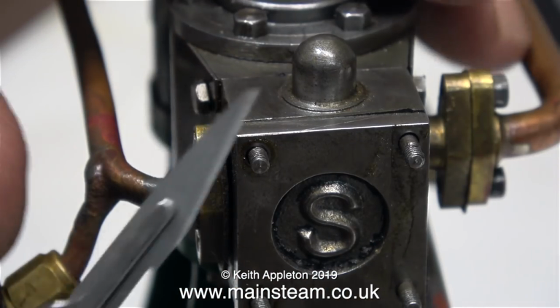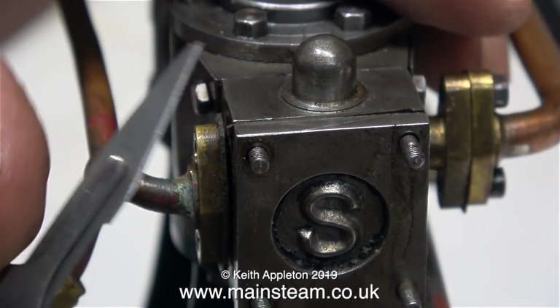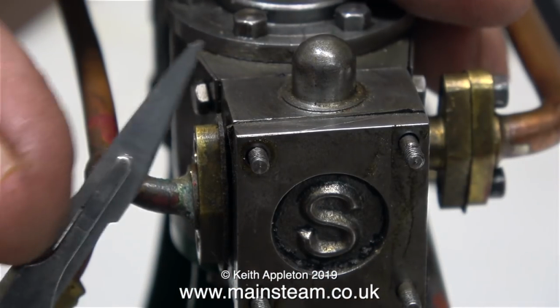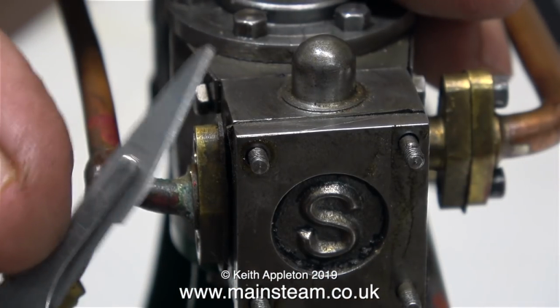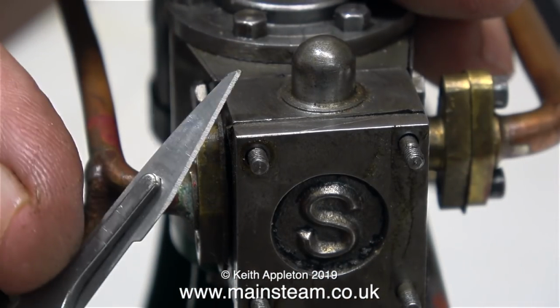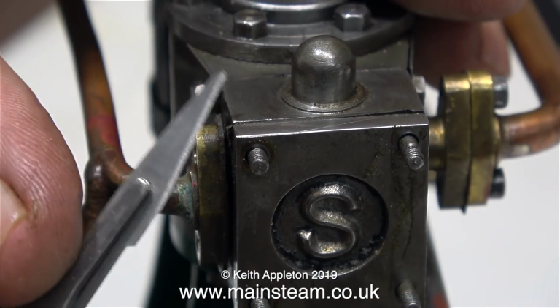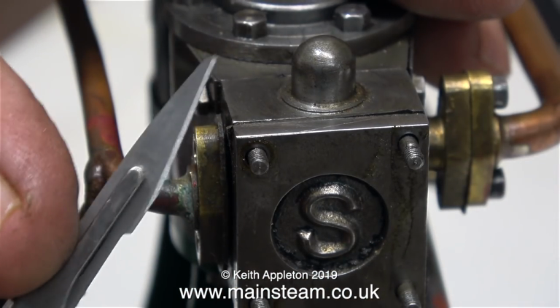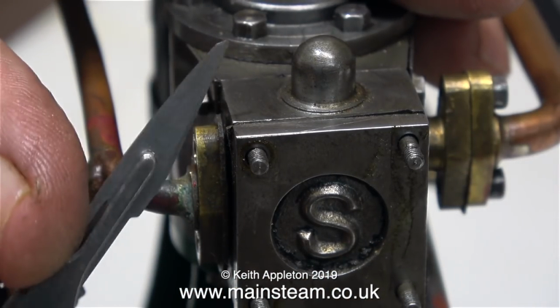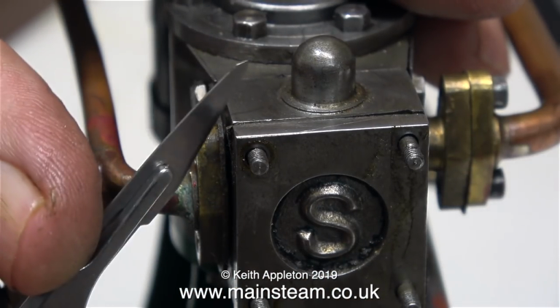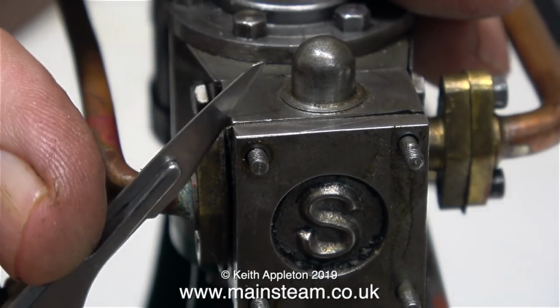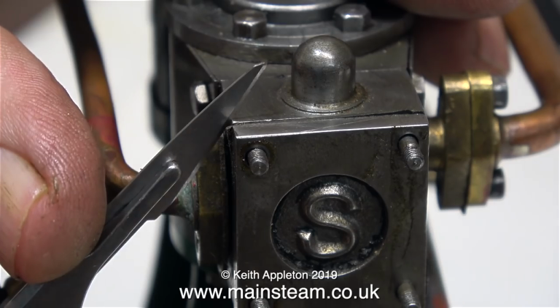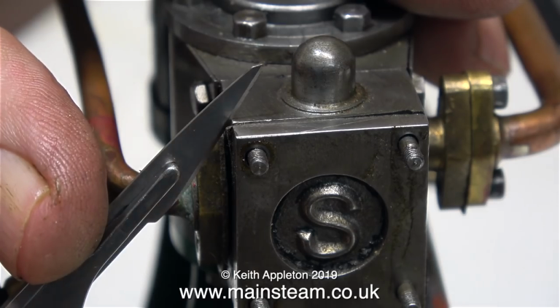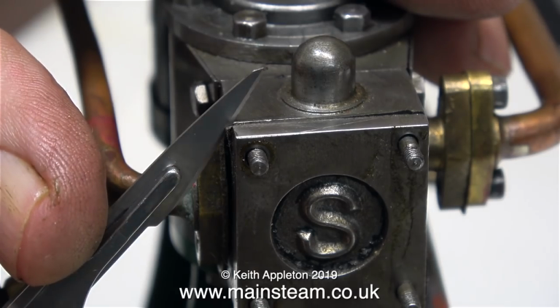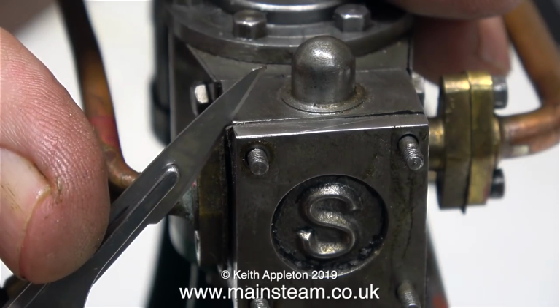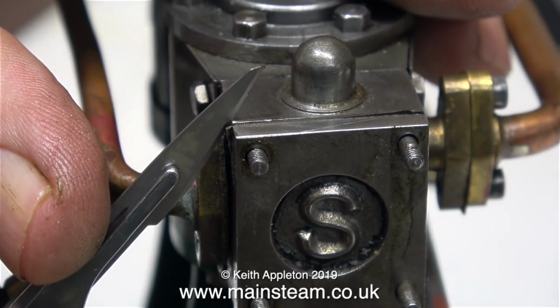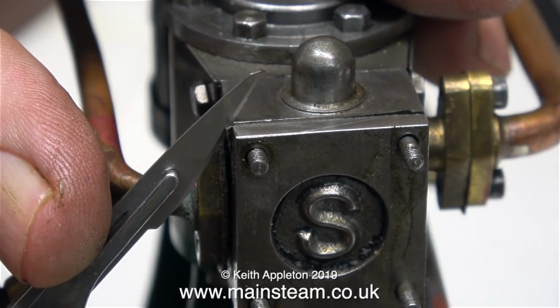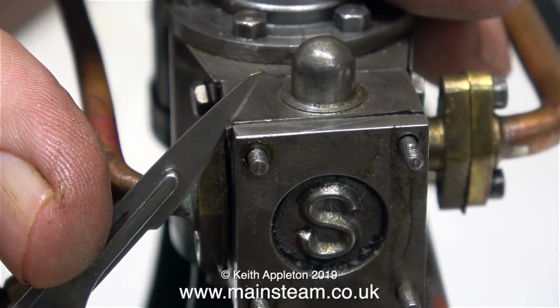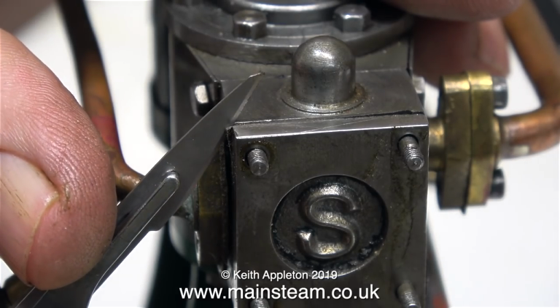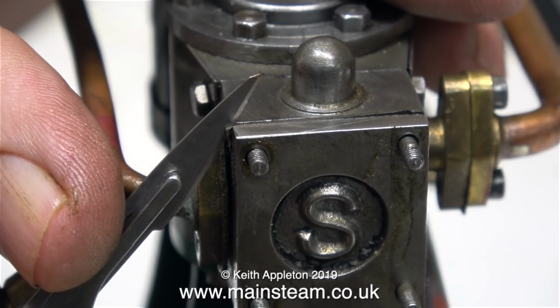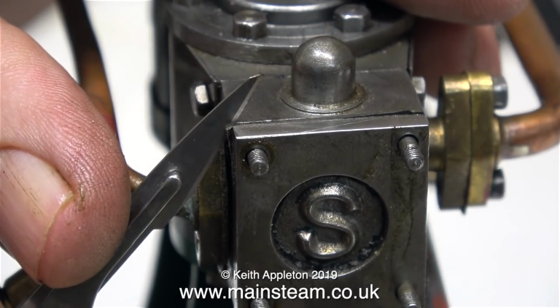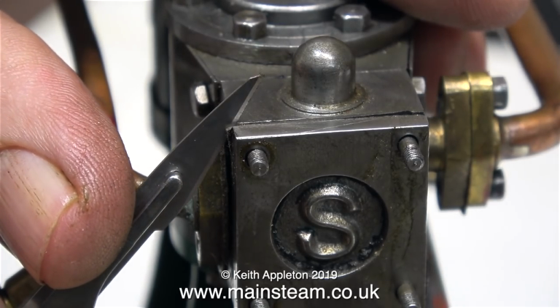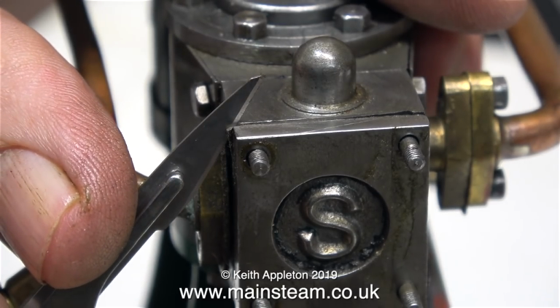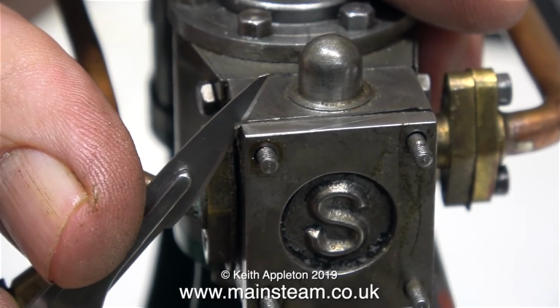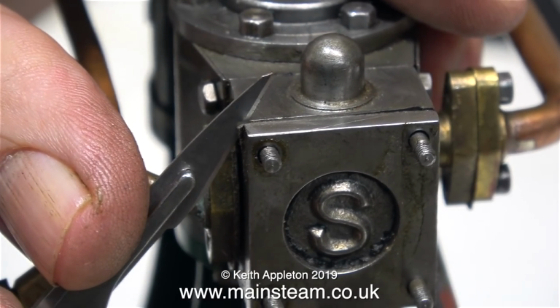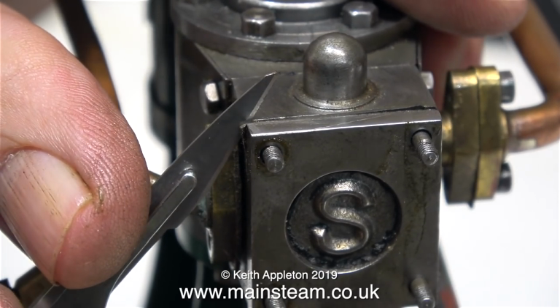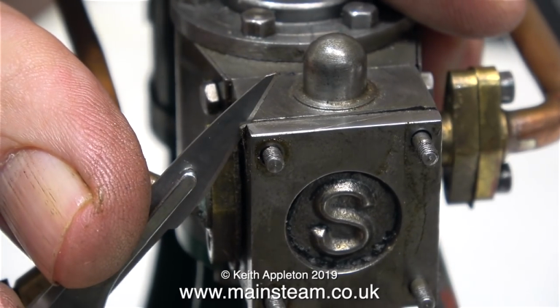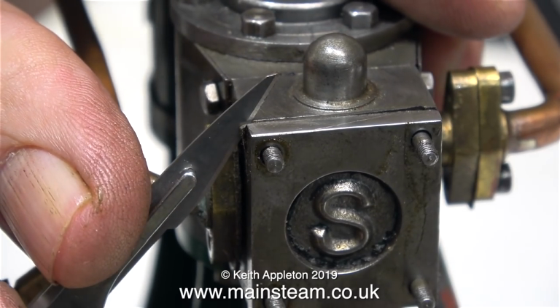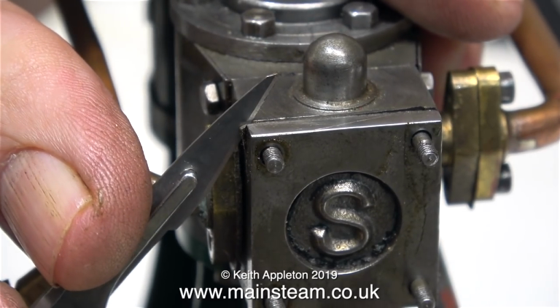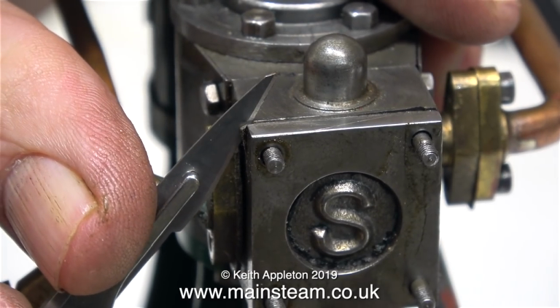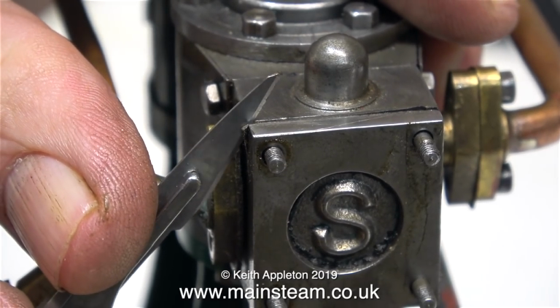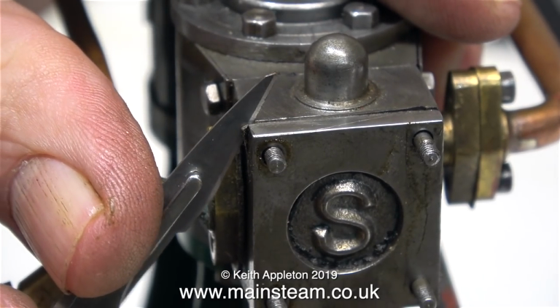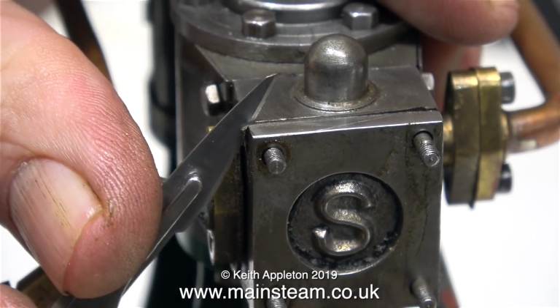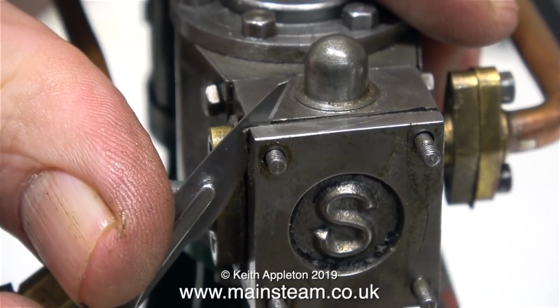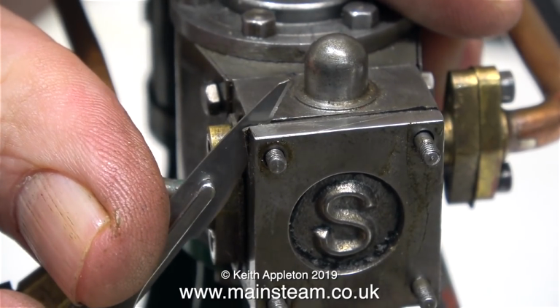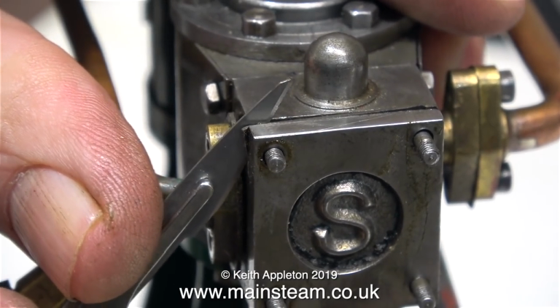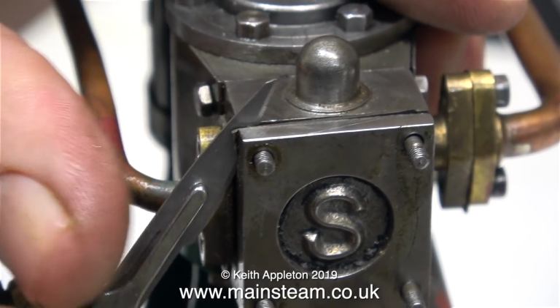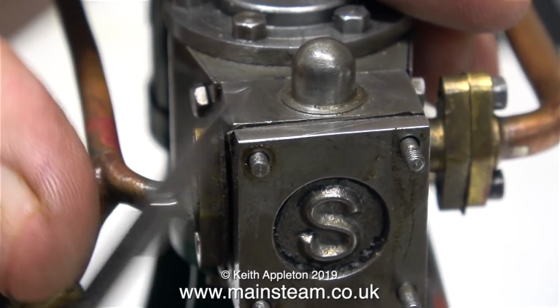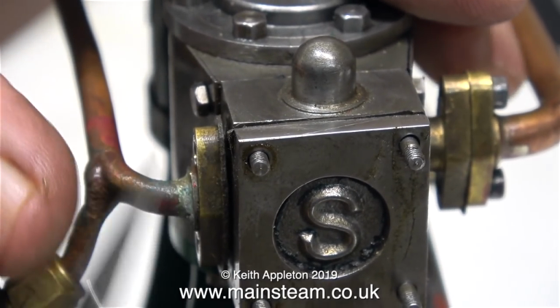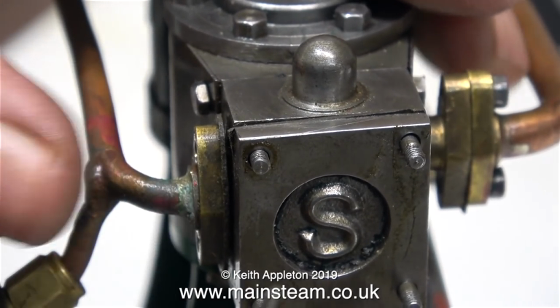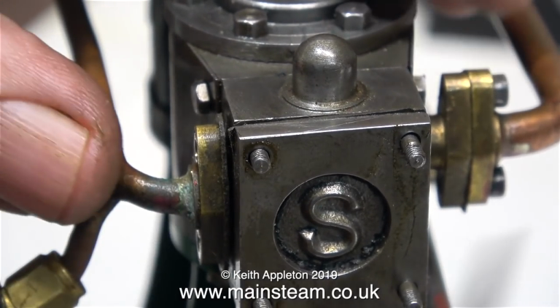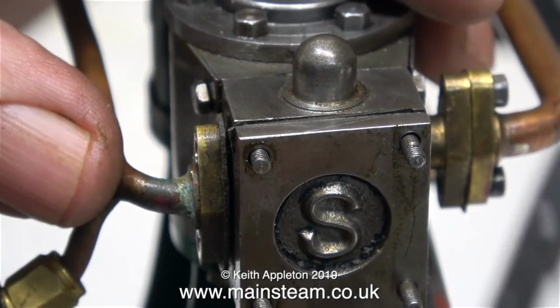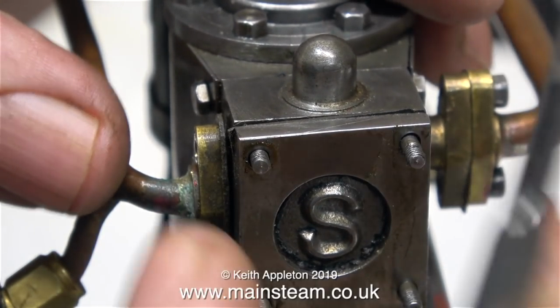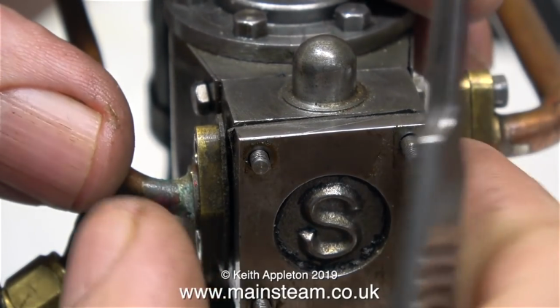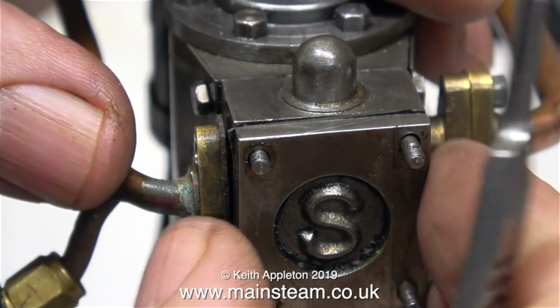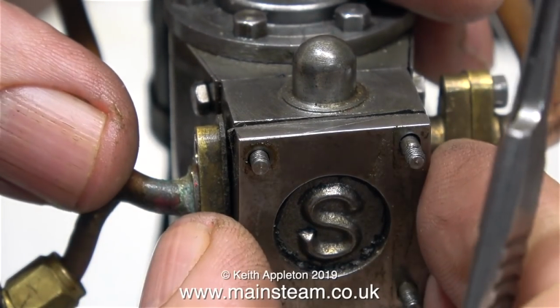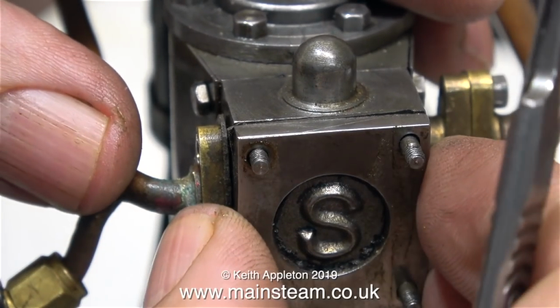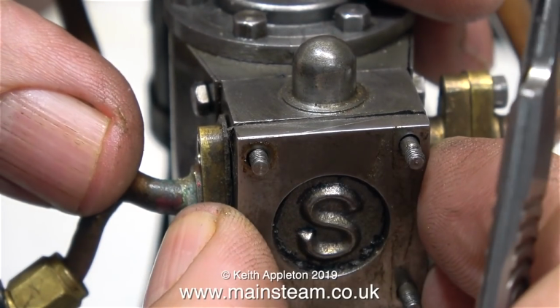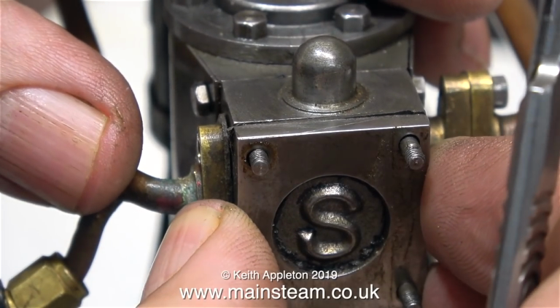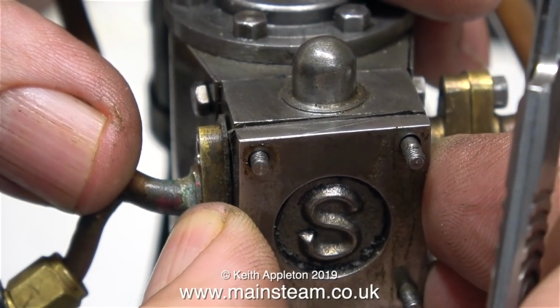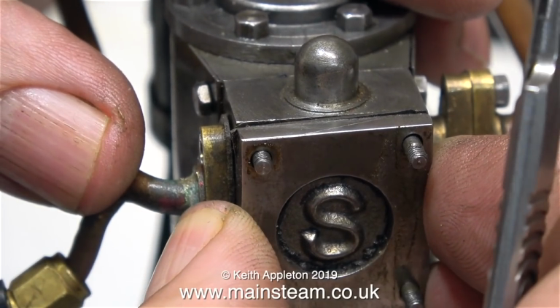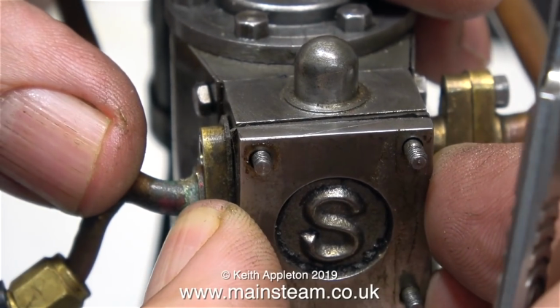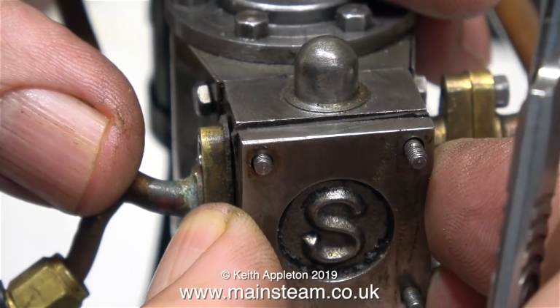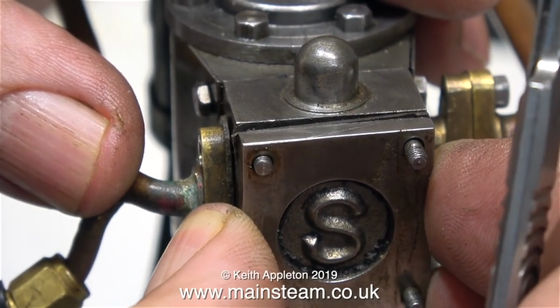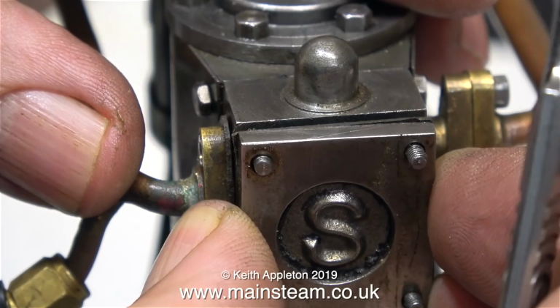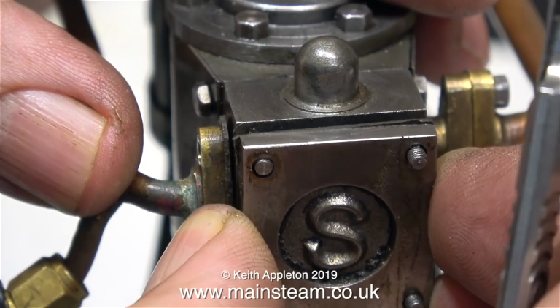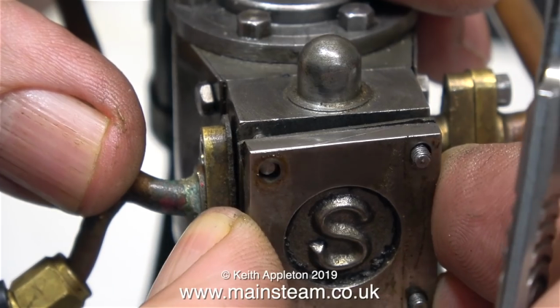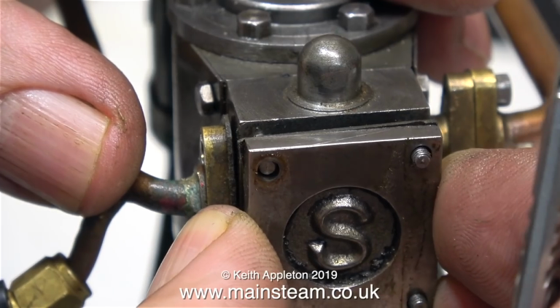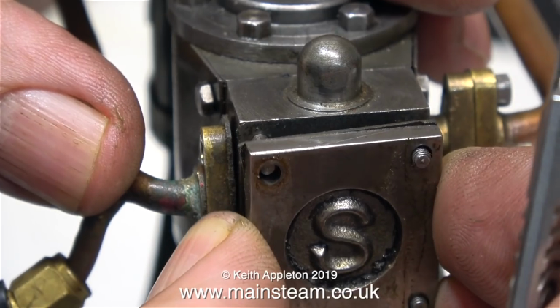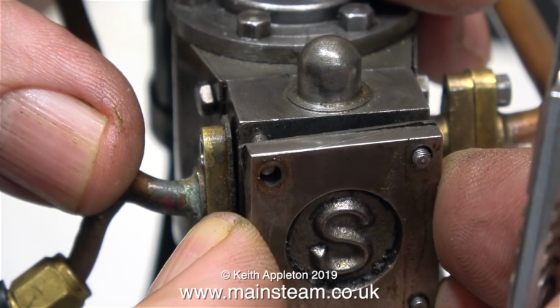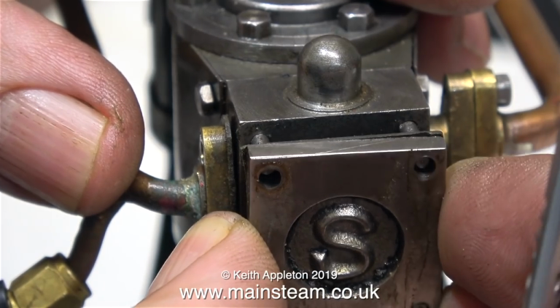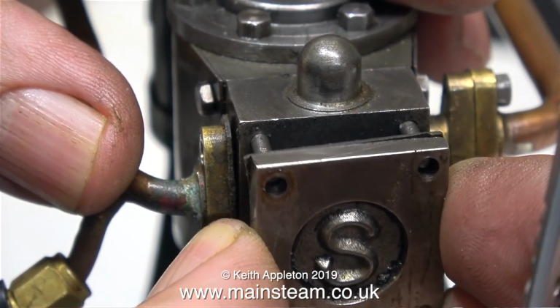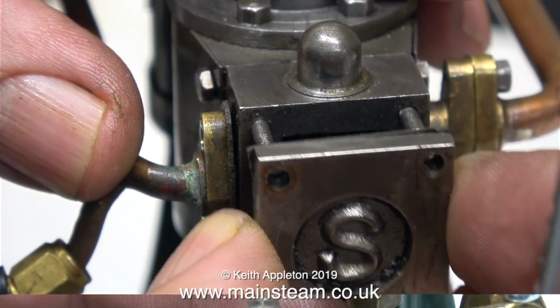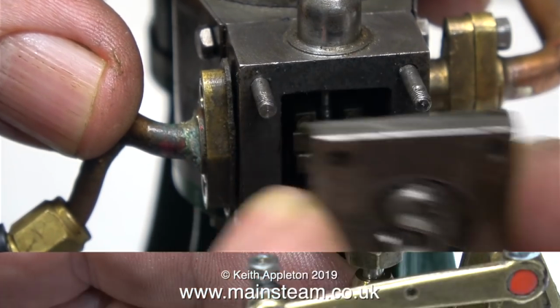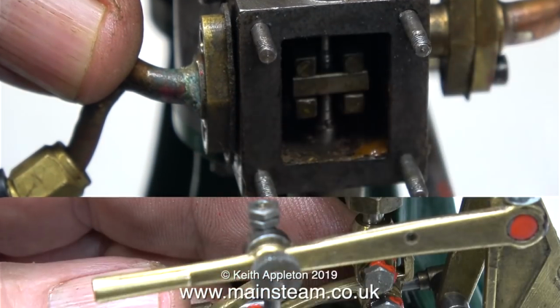Just like on the other end, I'm using my very blunt surgical scalpel just to break the seal between the steam chest cover and the steam chest.